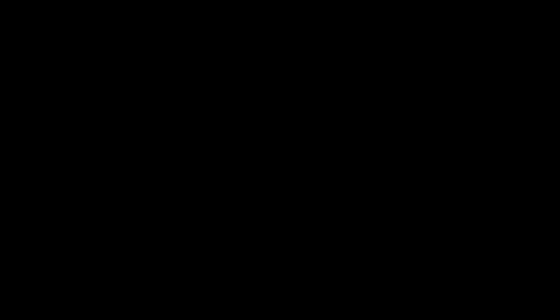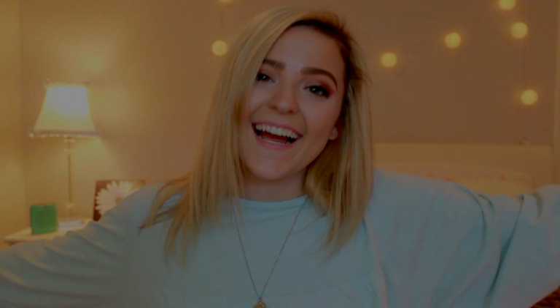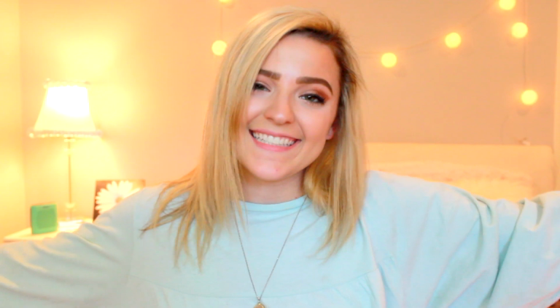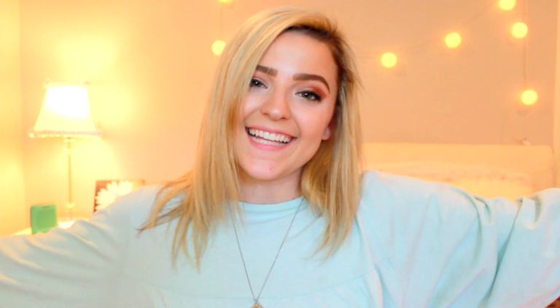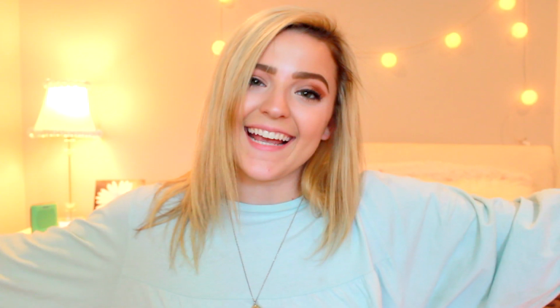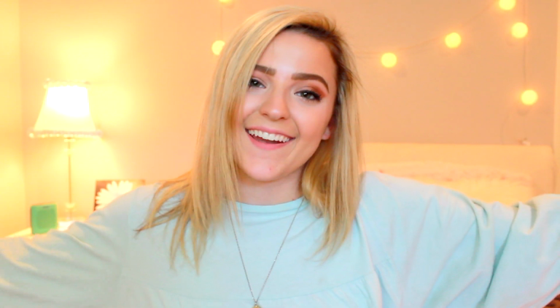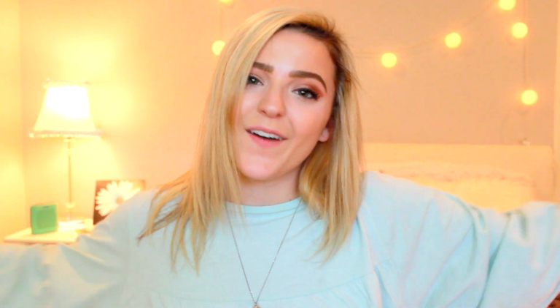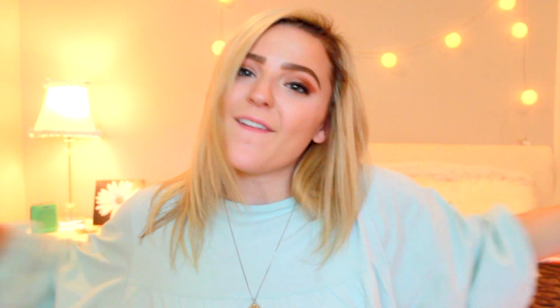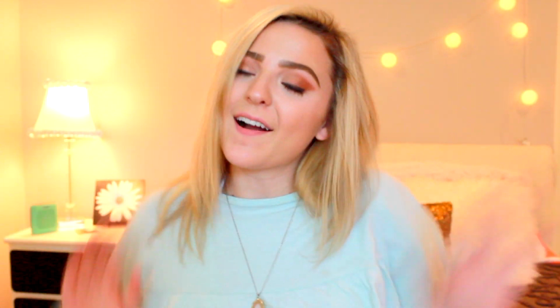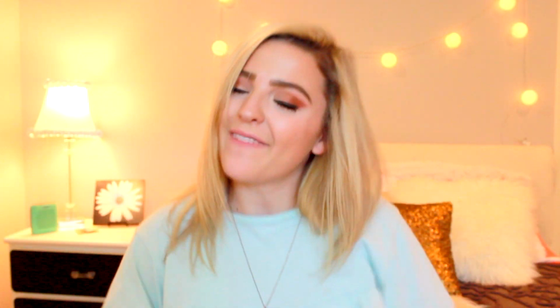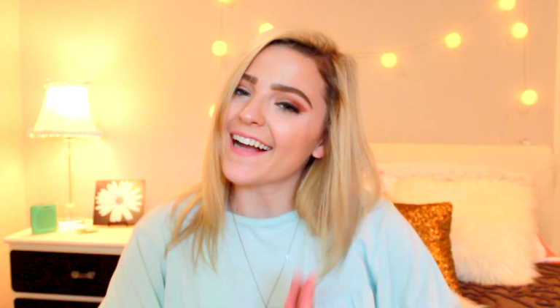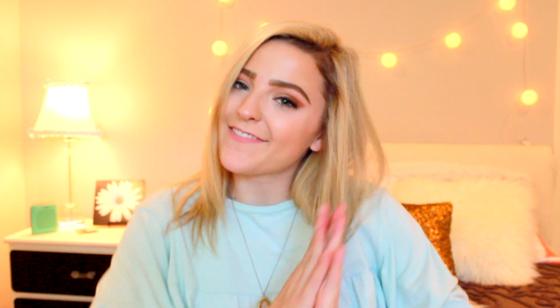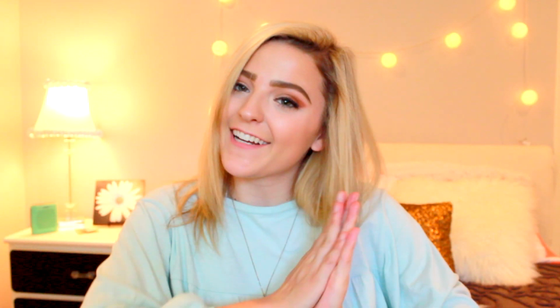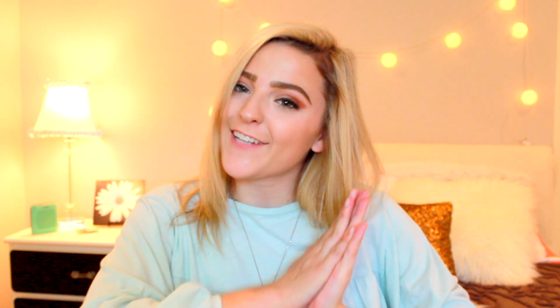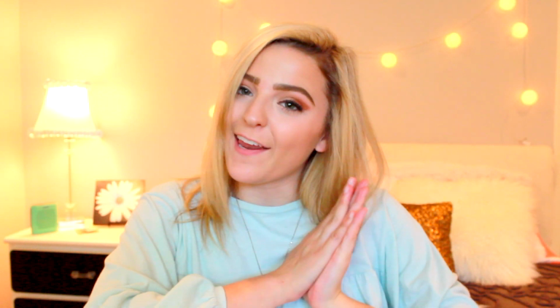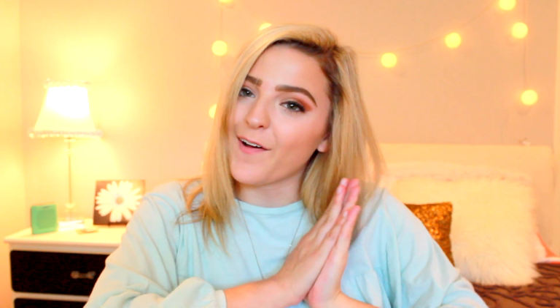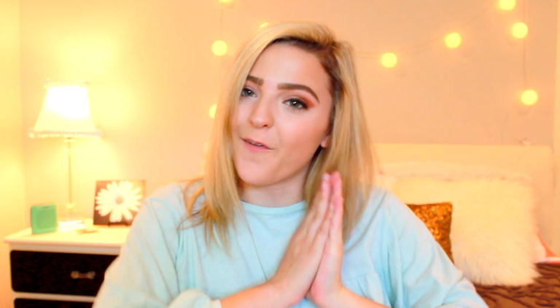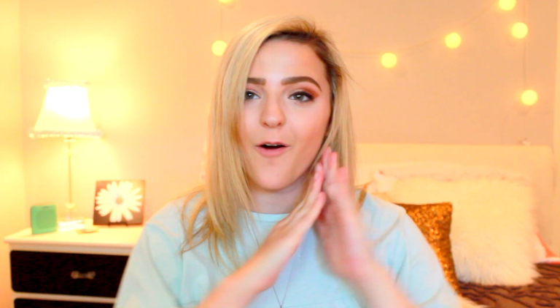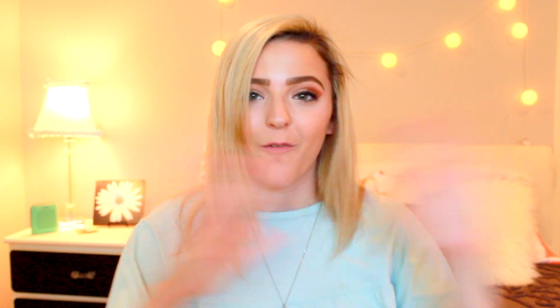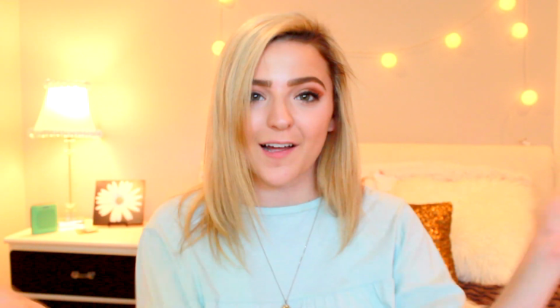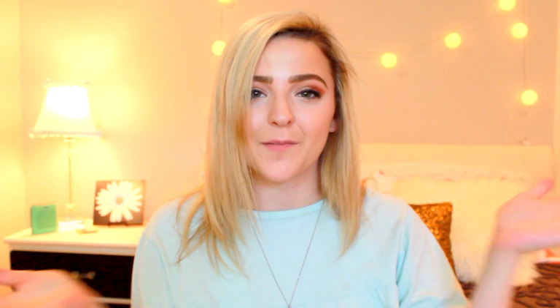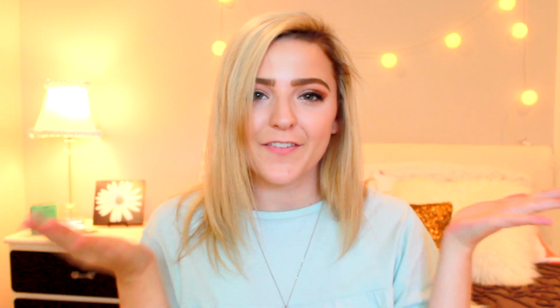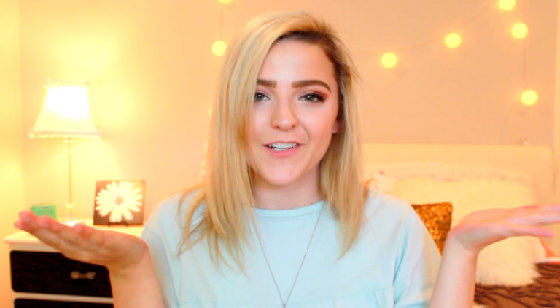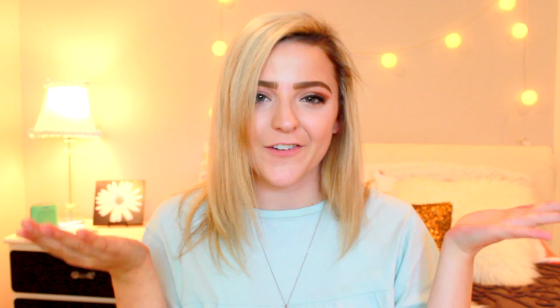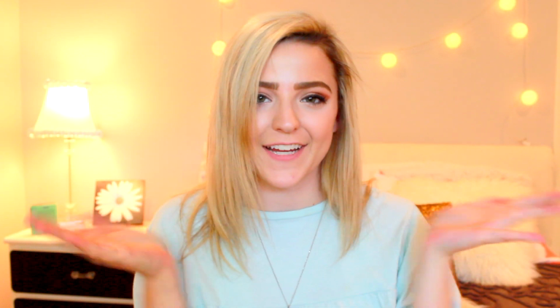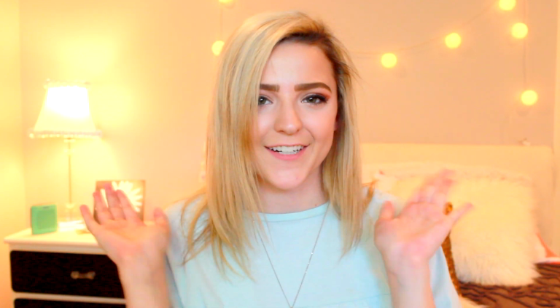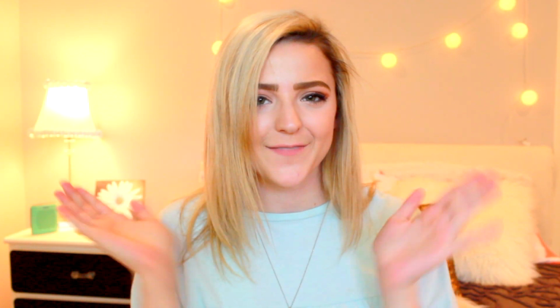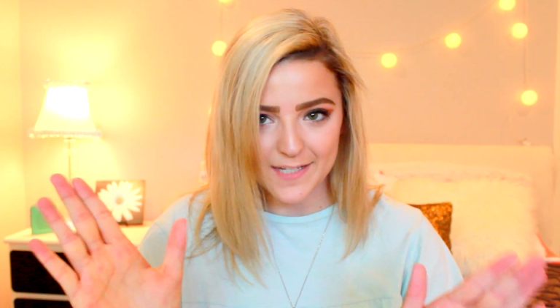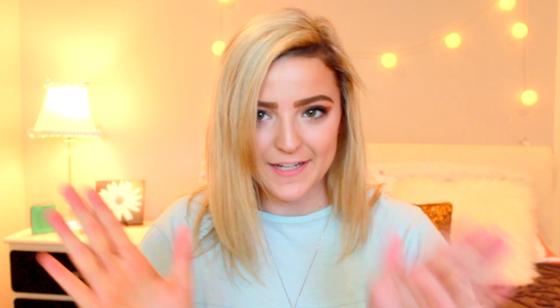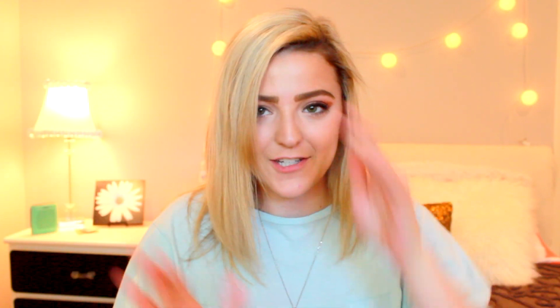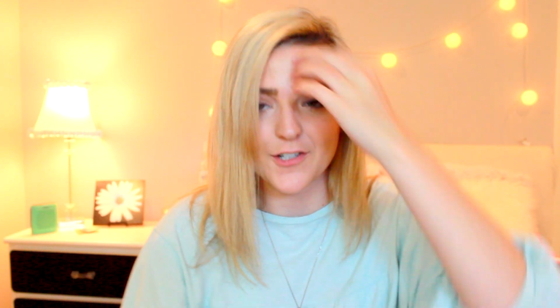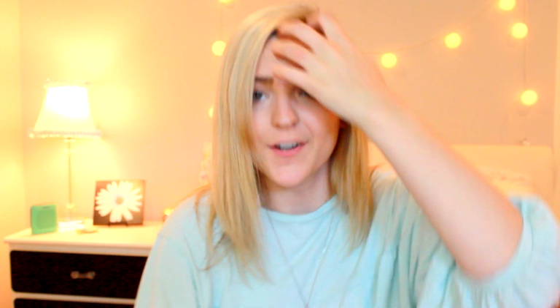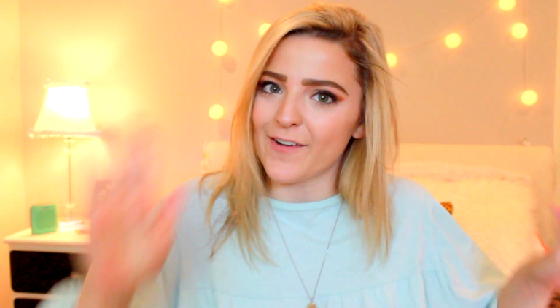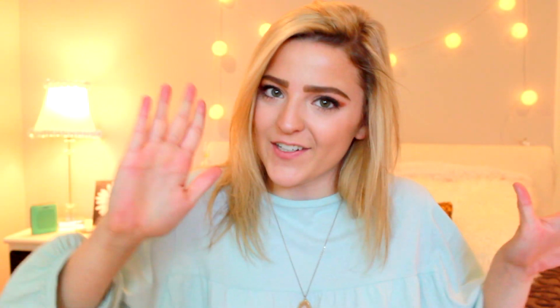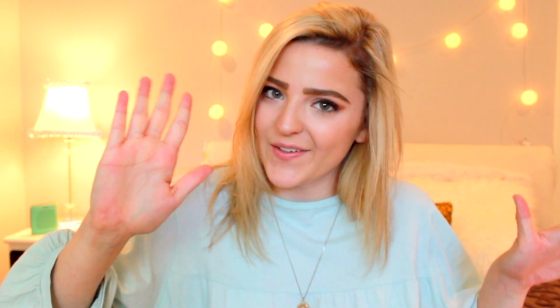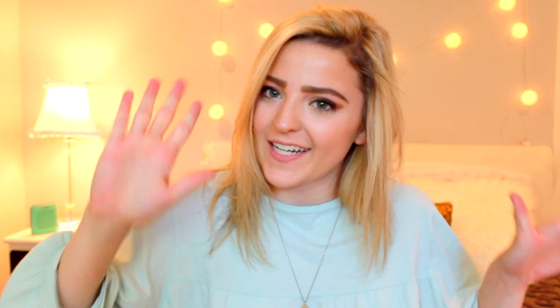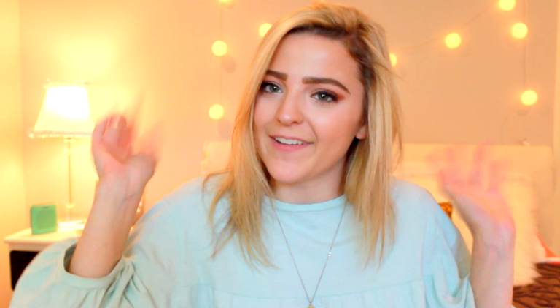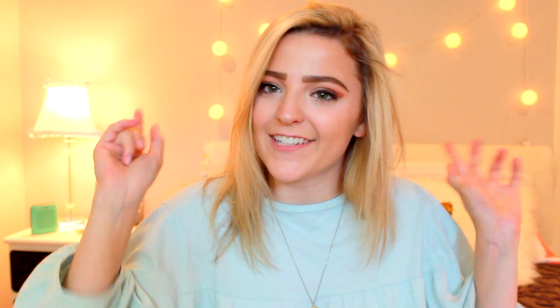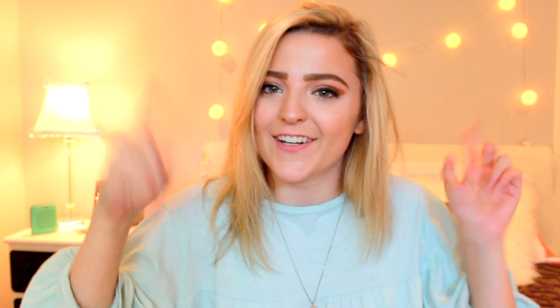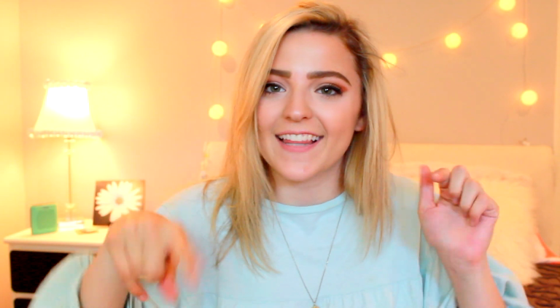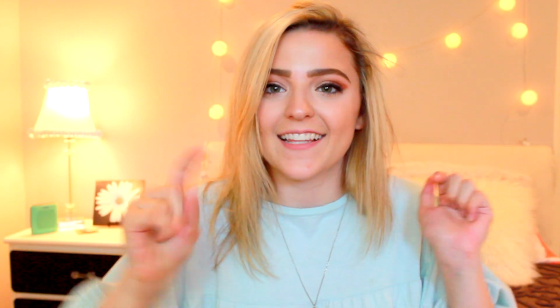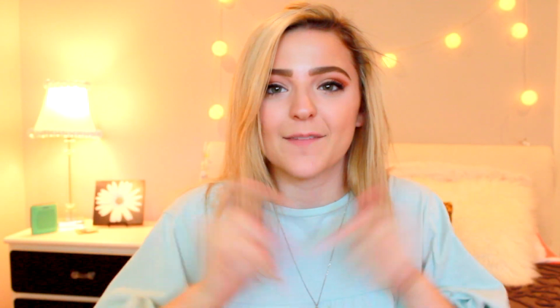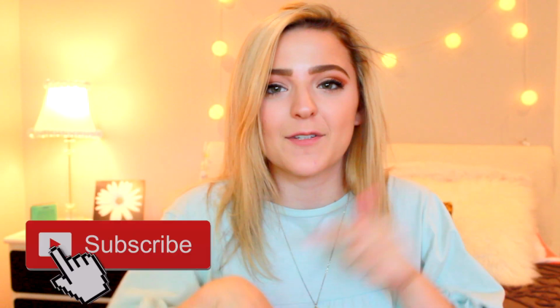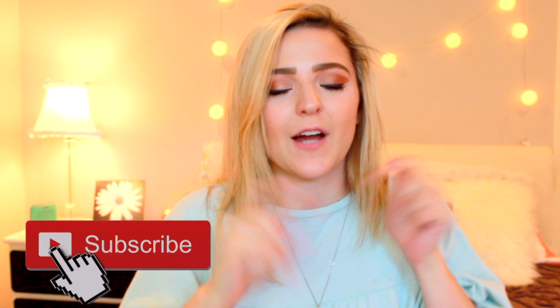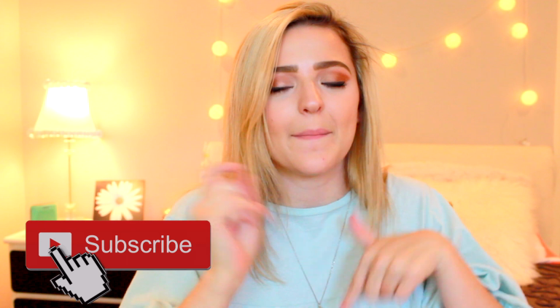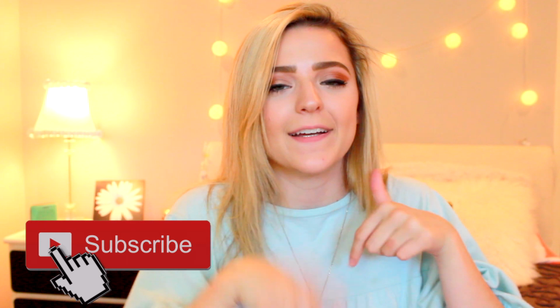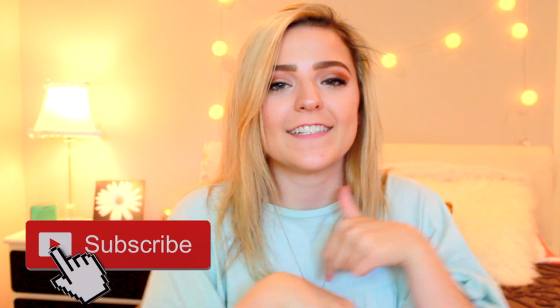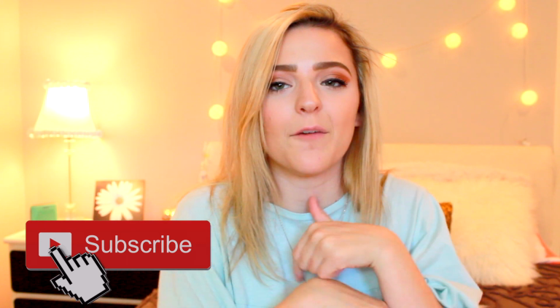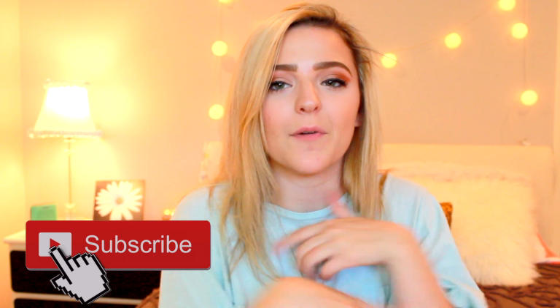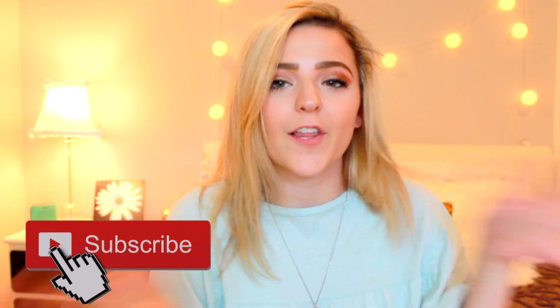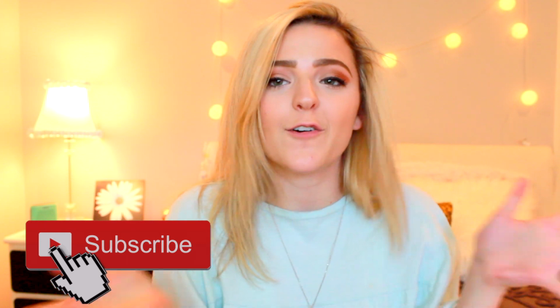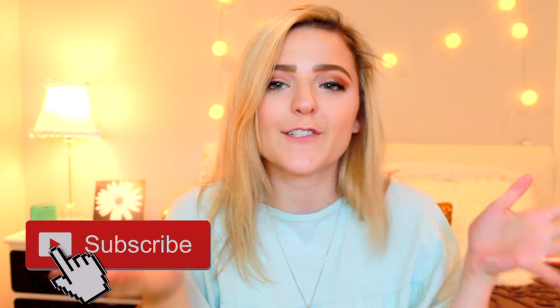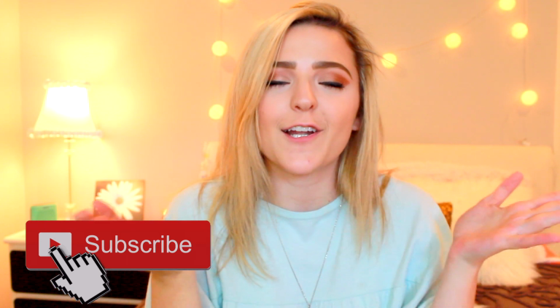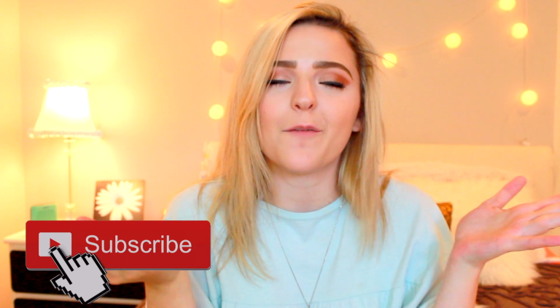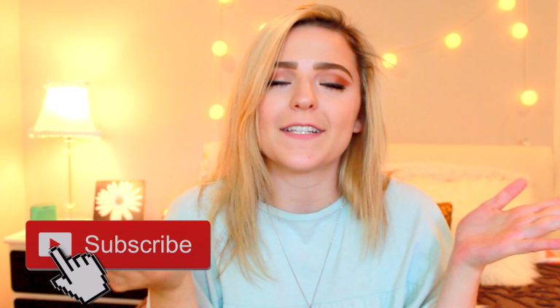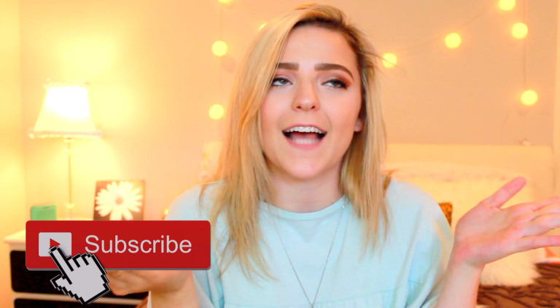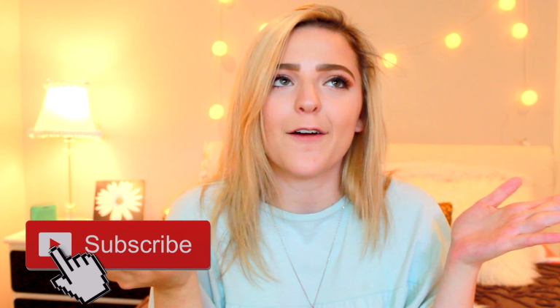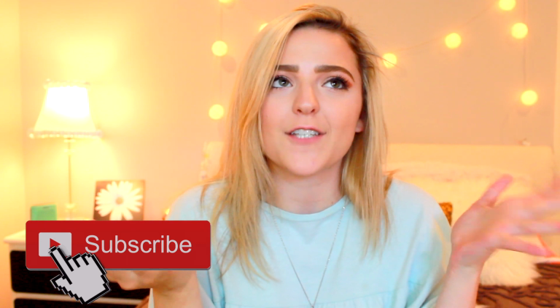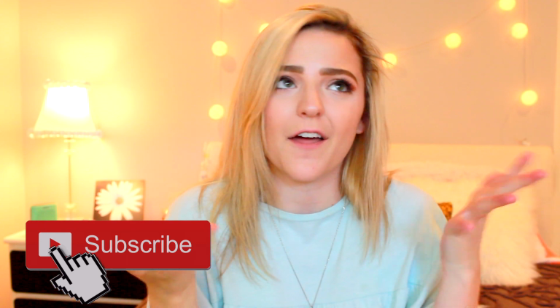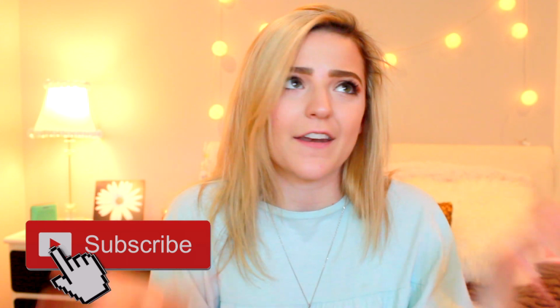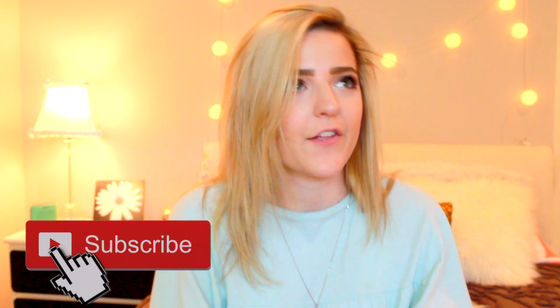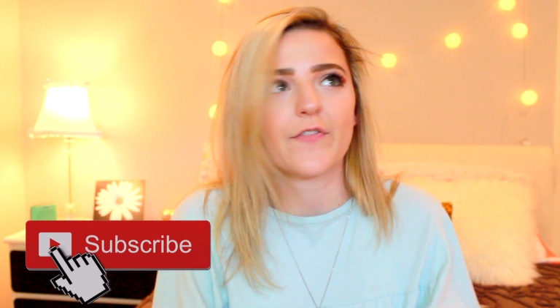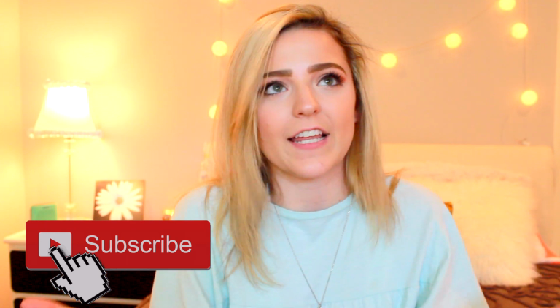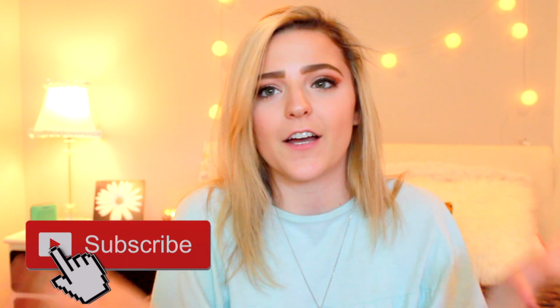Hey guys, it's Anna. Welcome back to my channel. Welcome if you're new here — nice to meet you. If you are new here, make sure to hit the subscribe button down below so you don't miss out on another video.